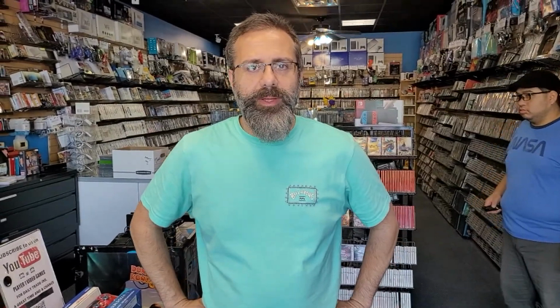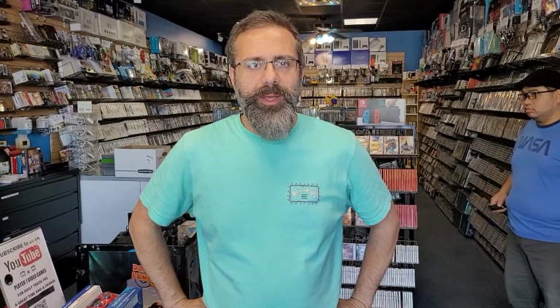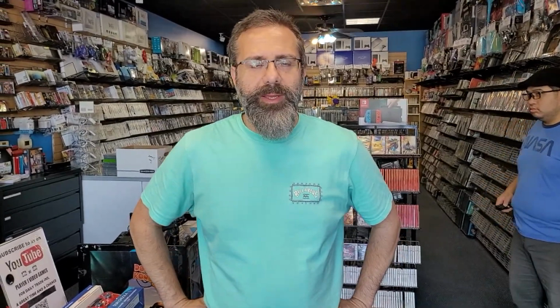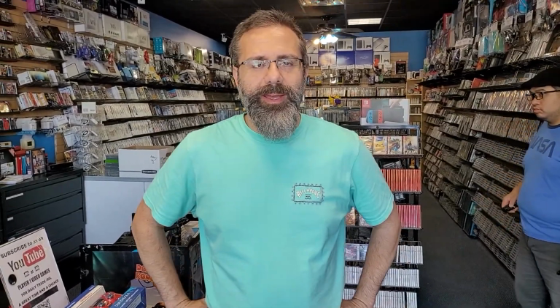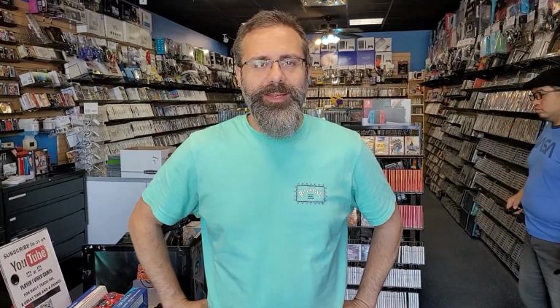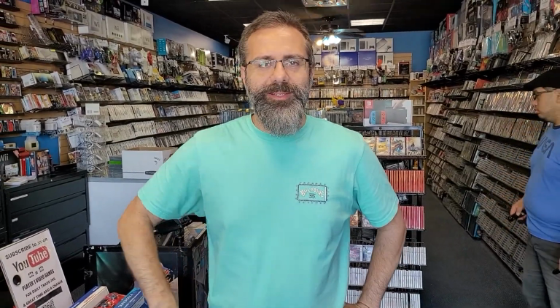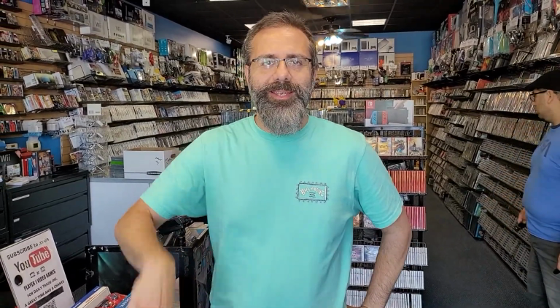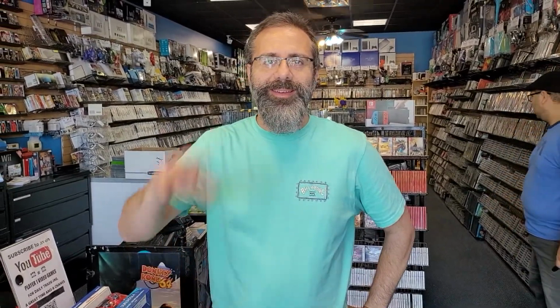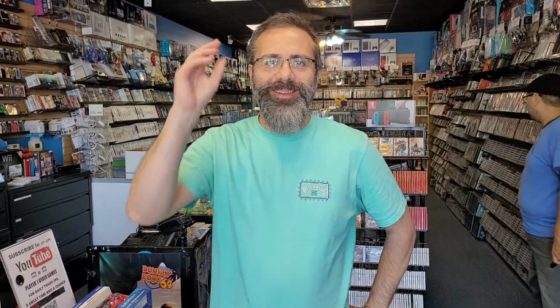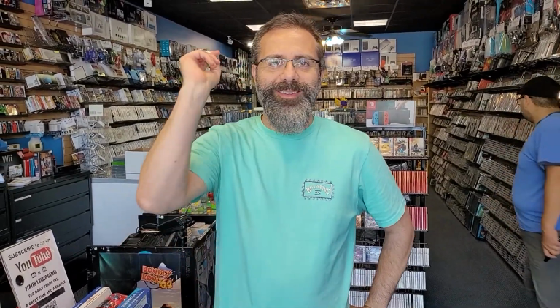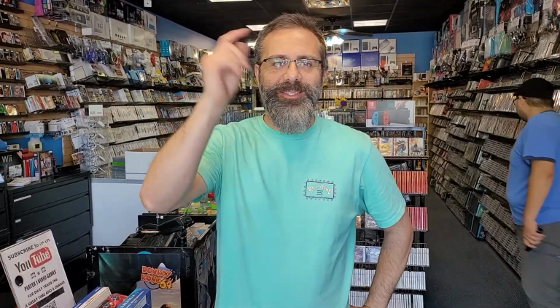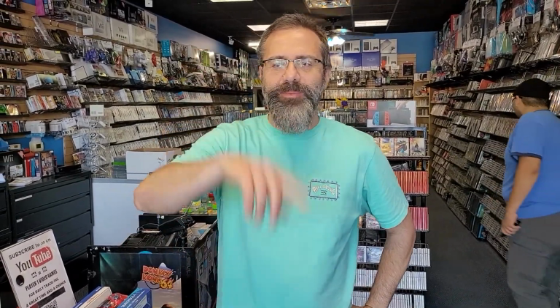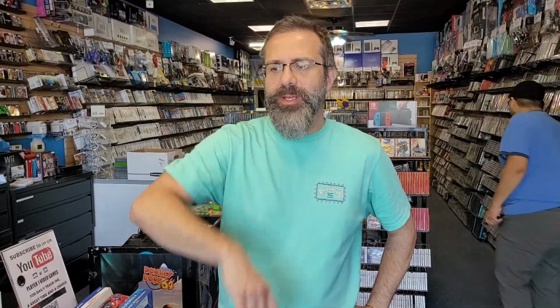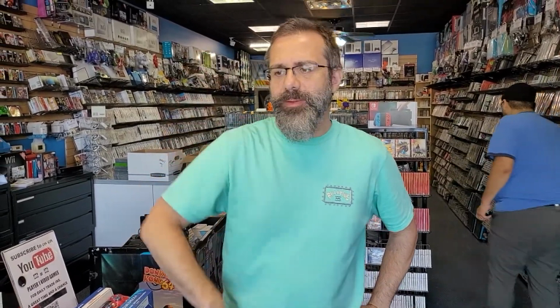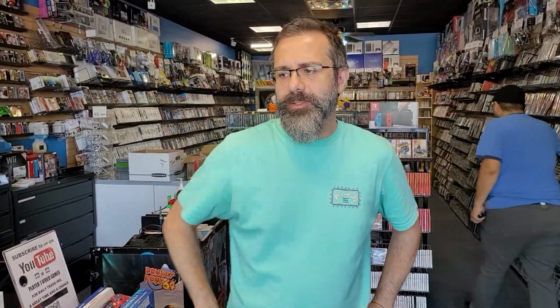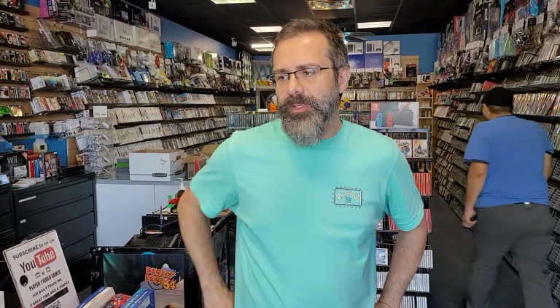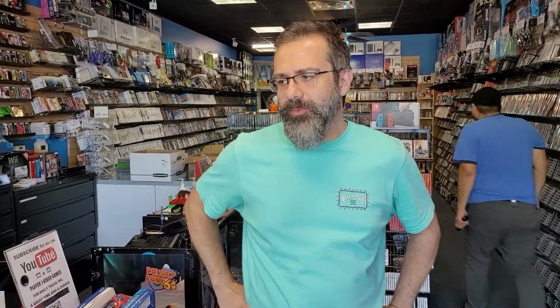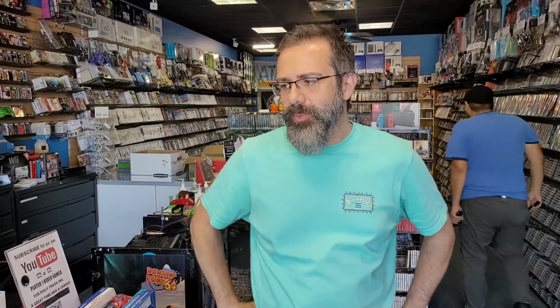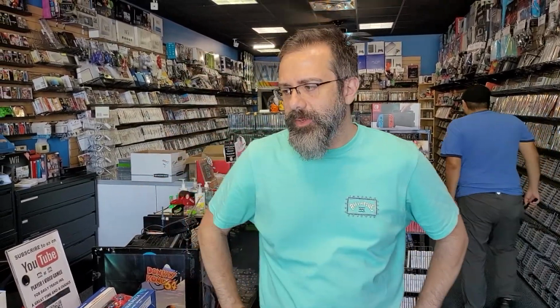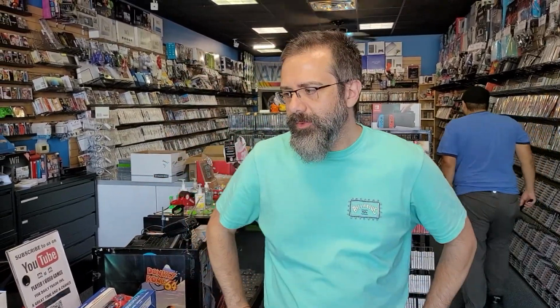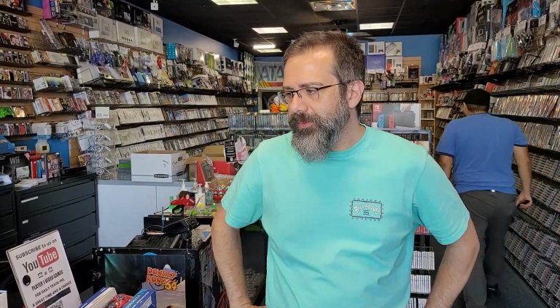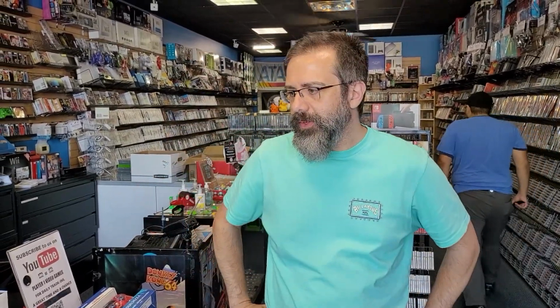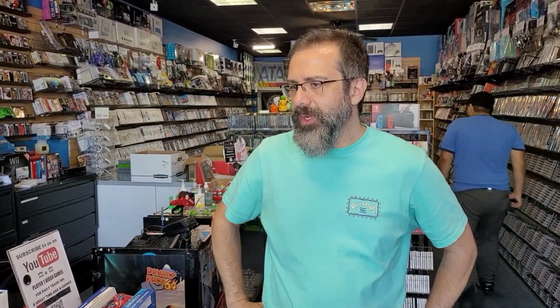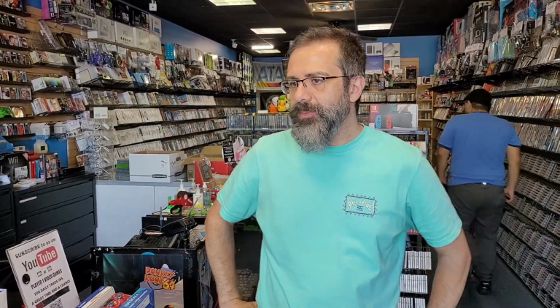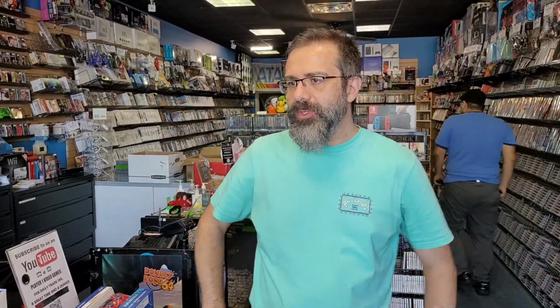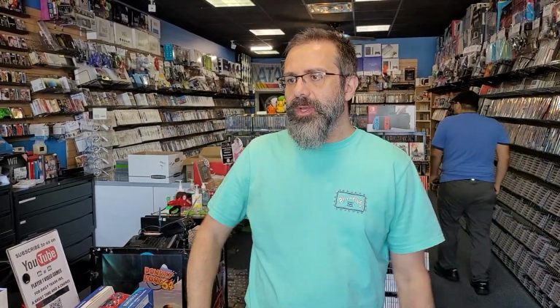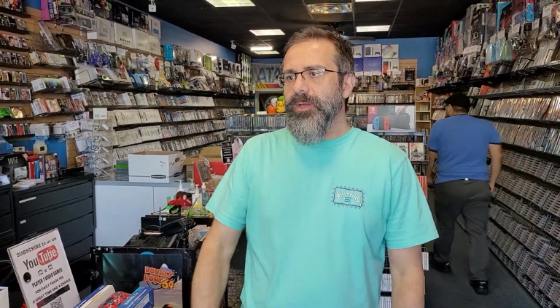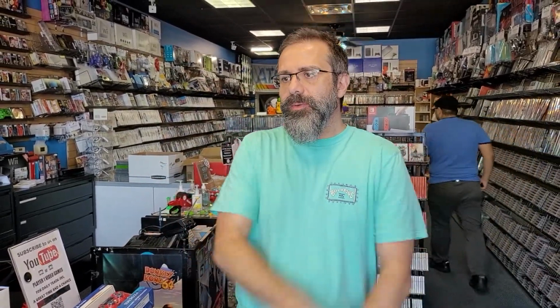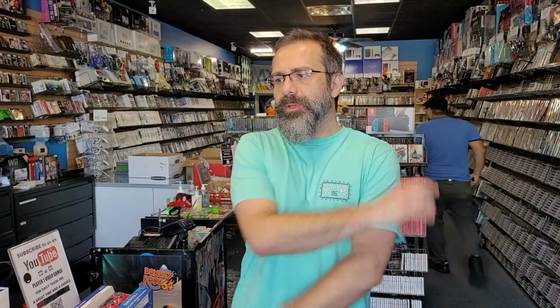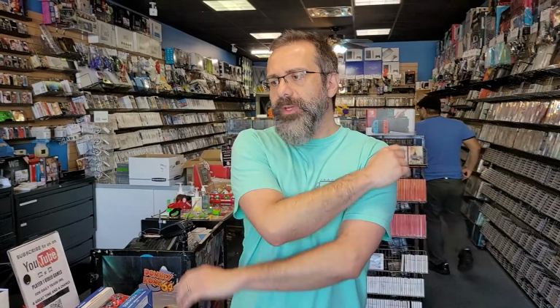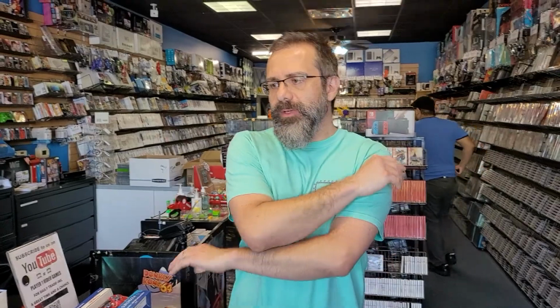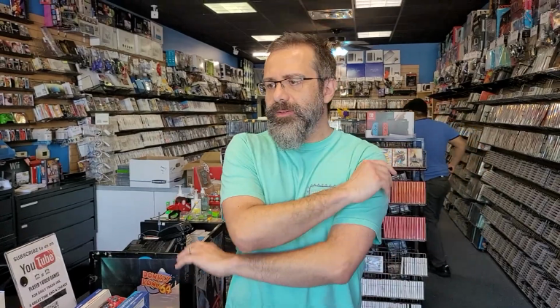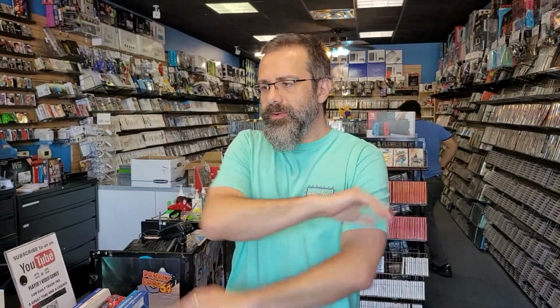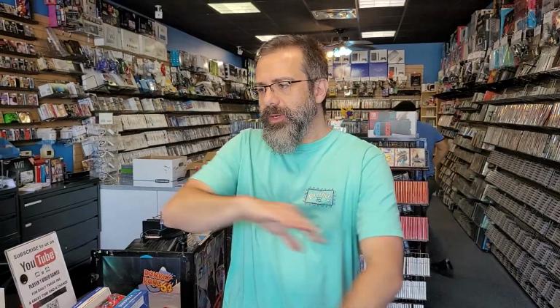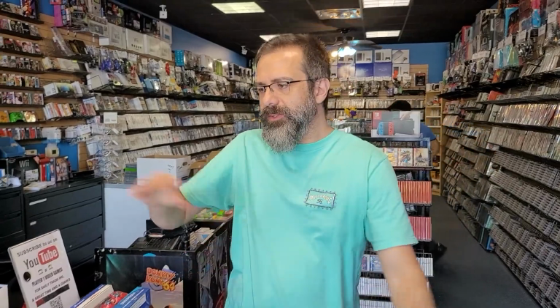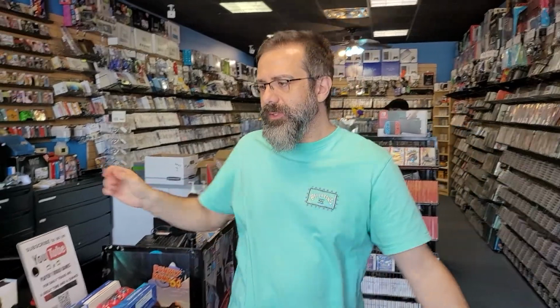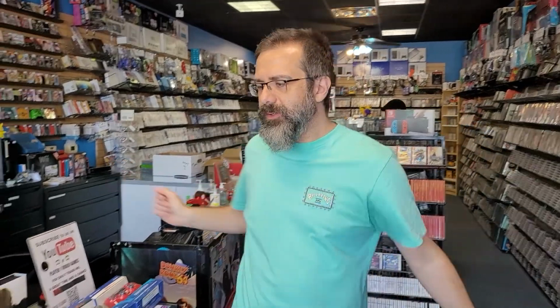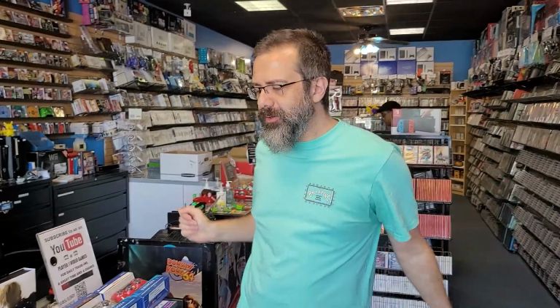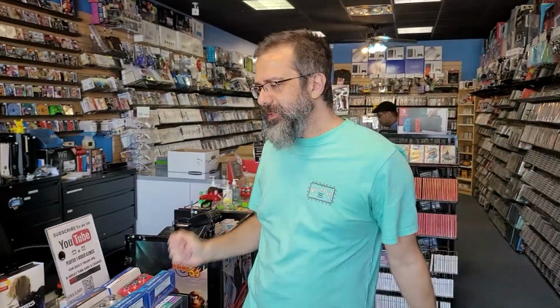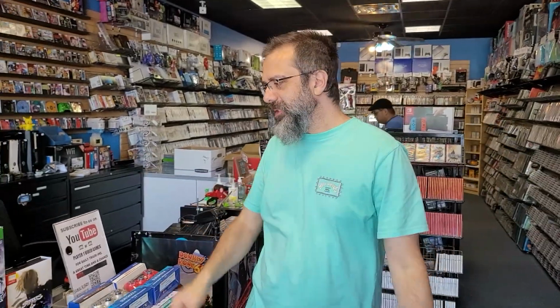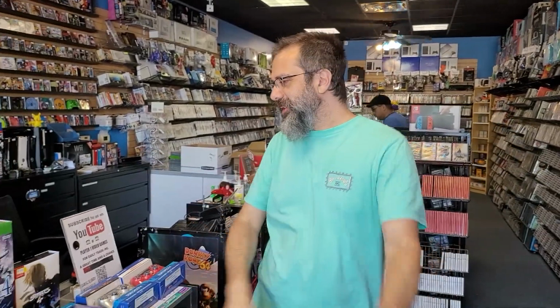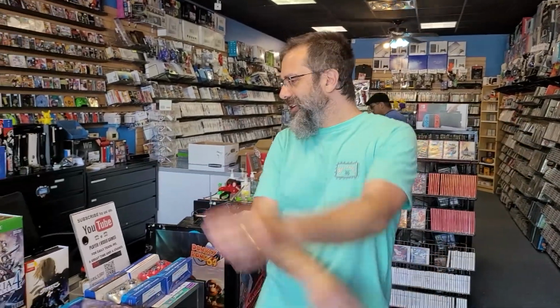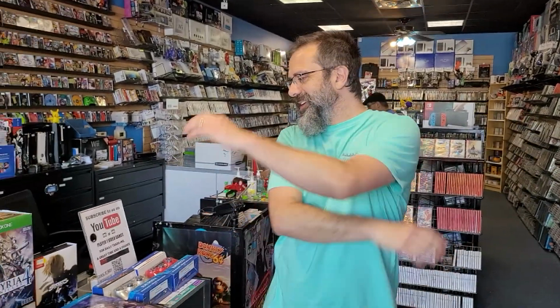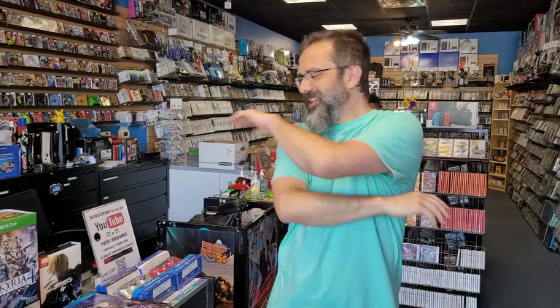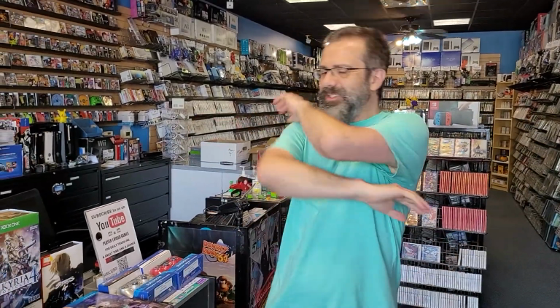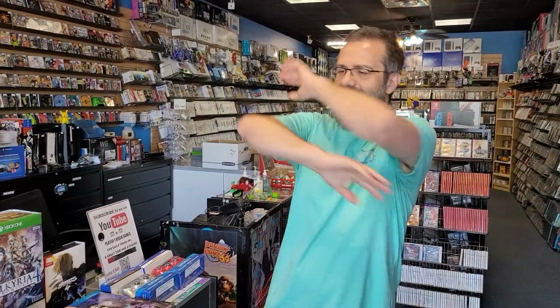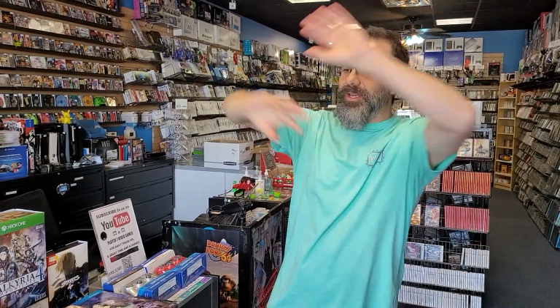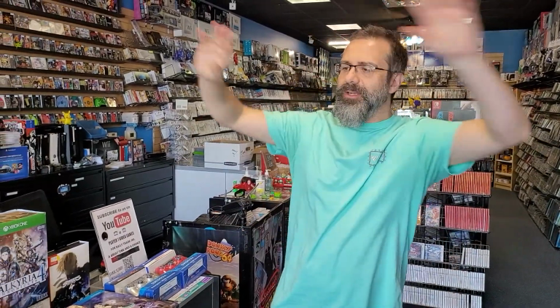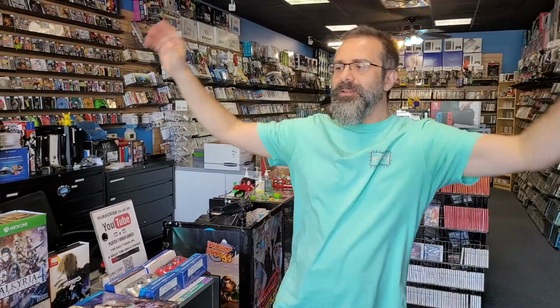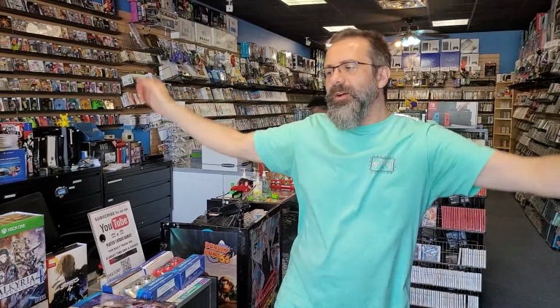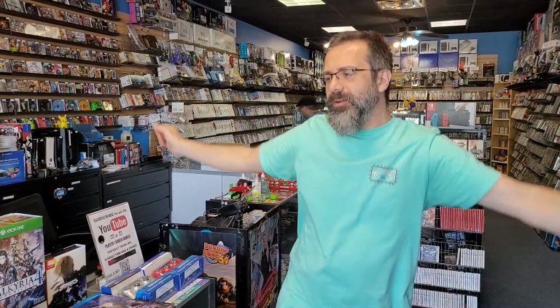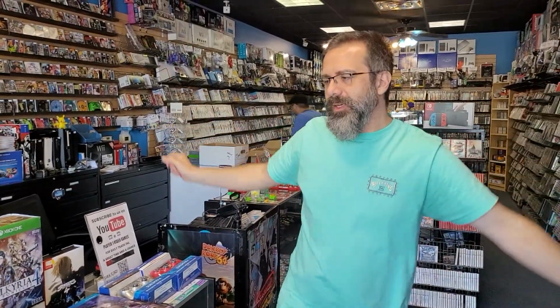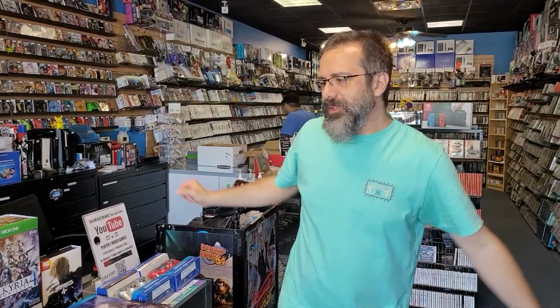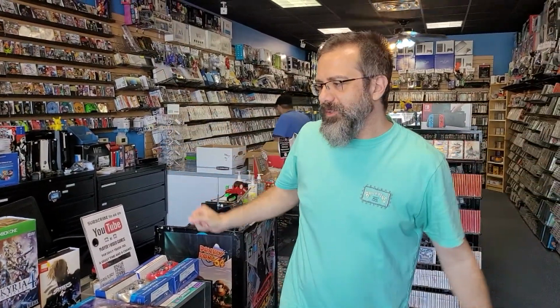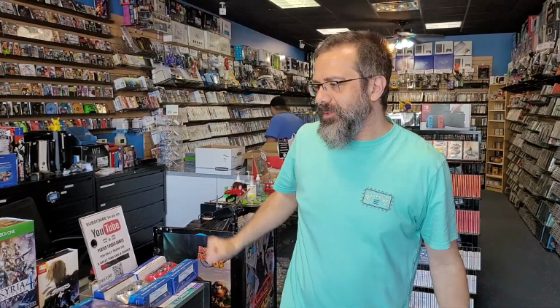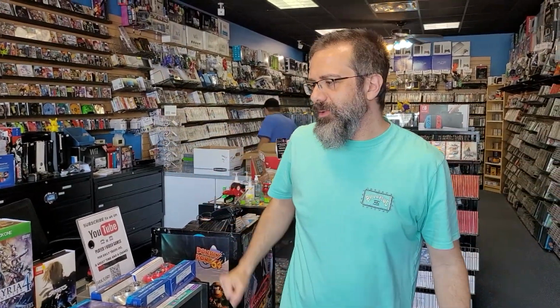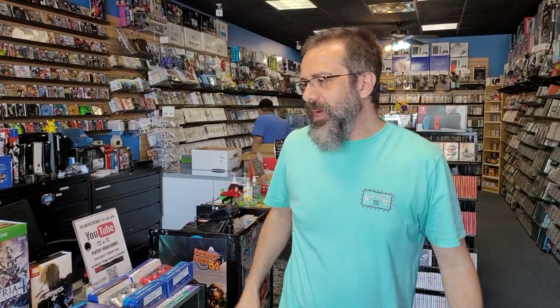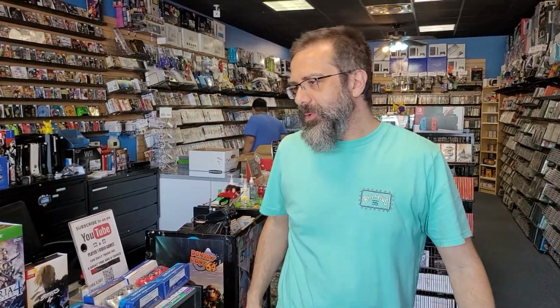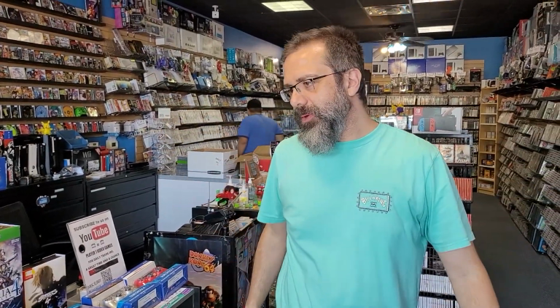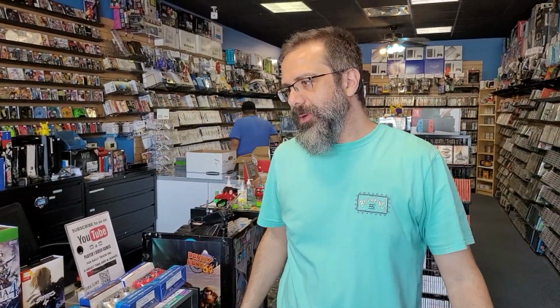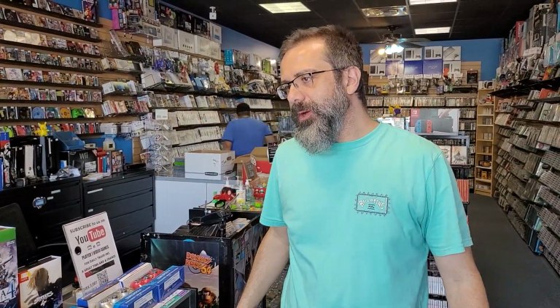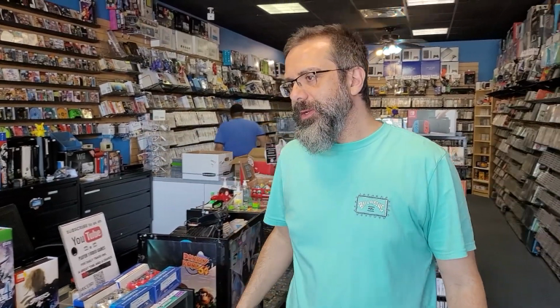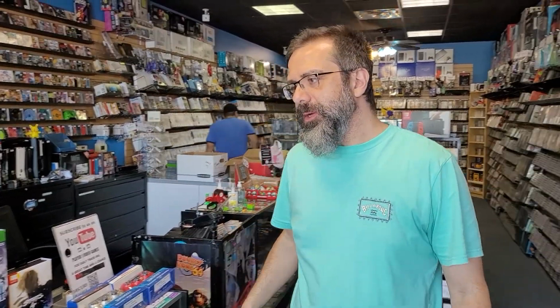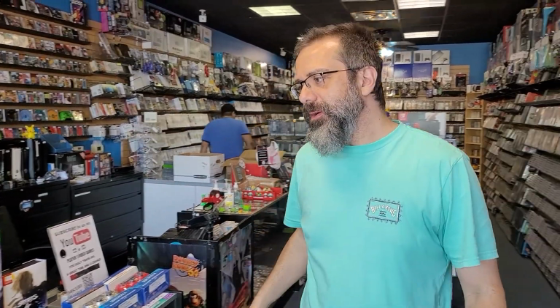Hey guys, this is Mike from Player One Video Games with a crazy, crazy, insane, all kinds of crap going on here.